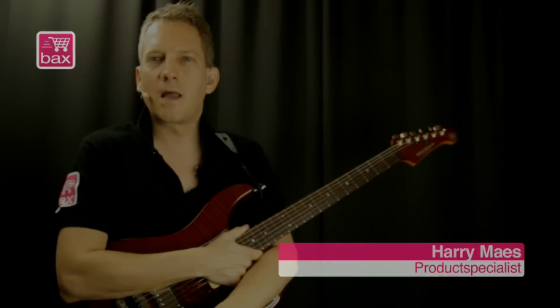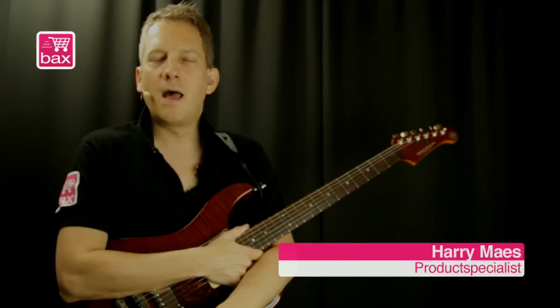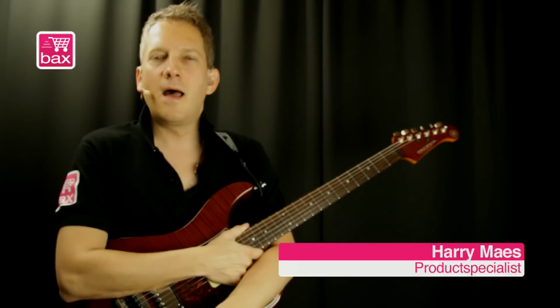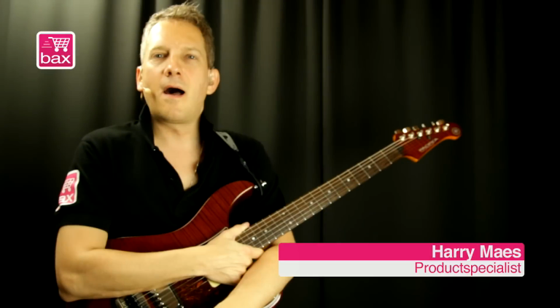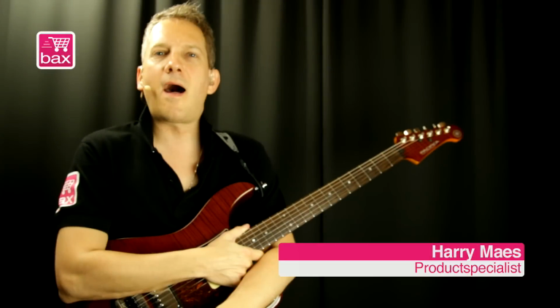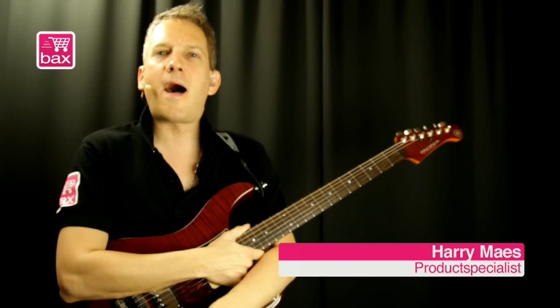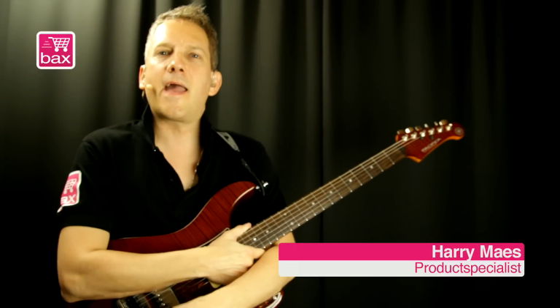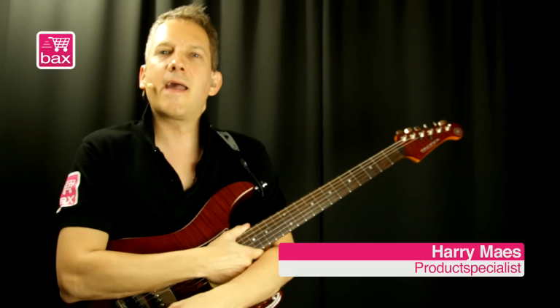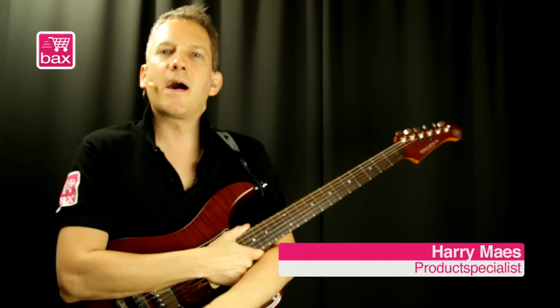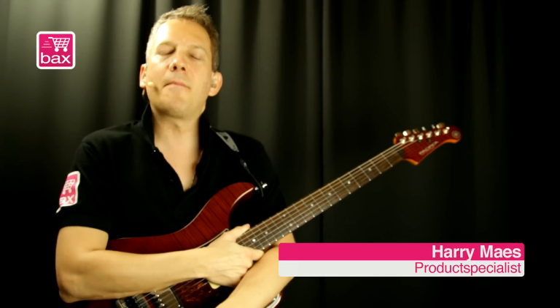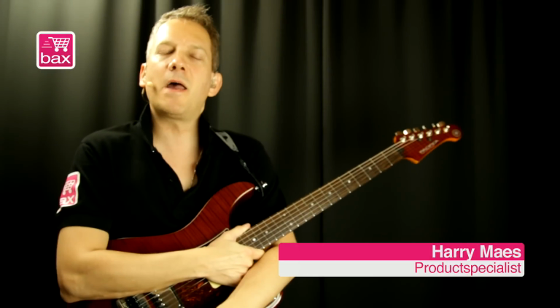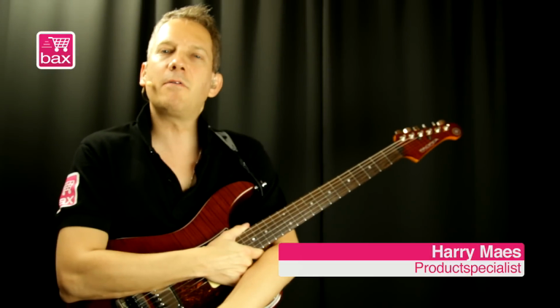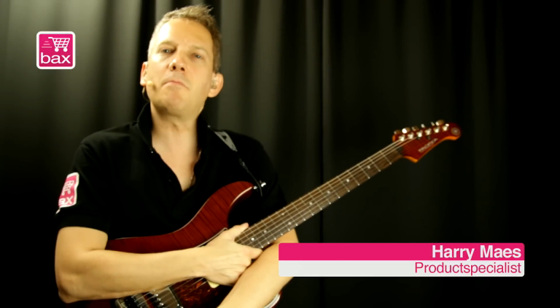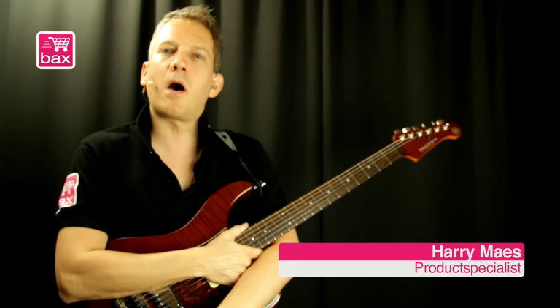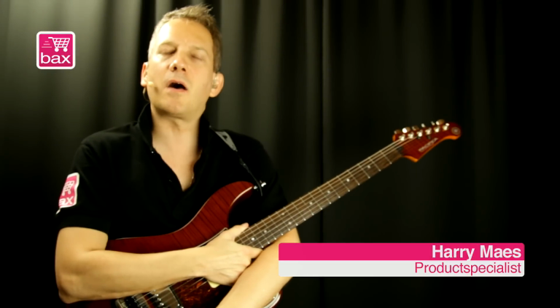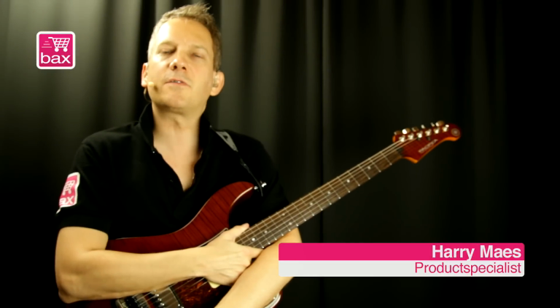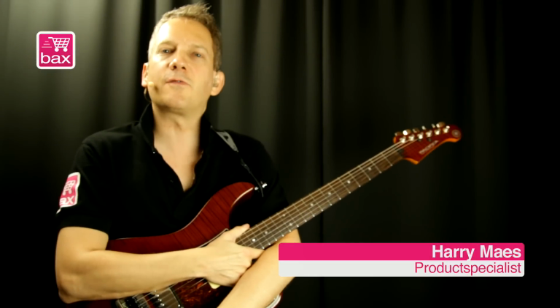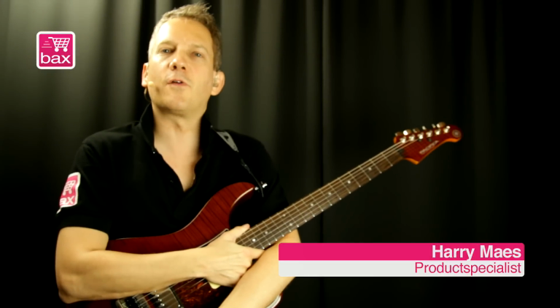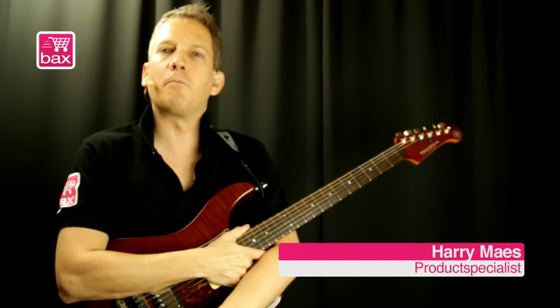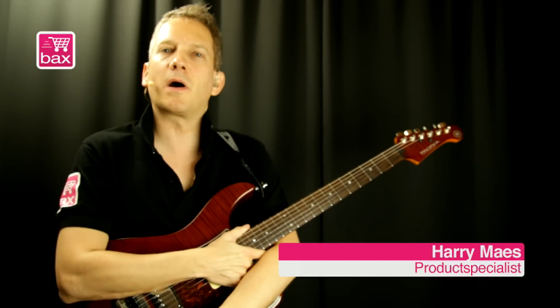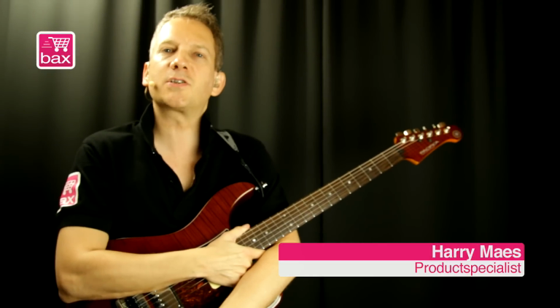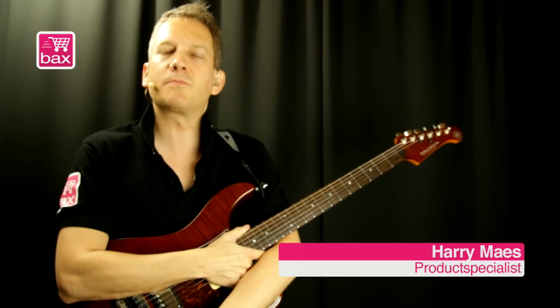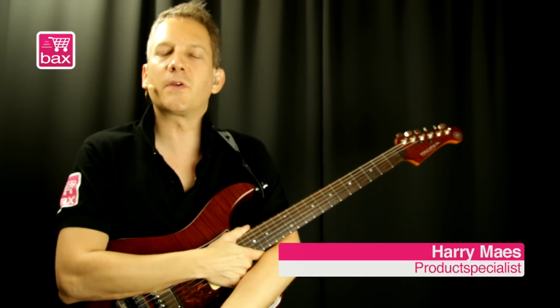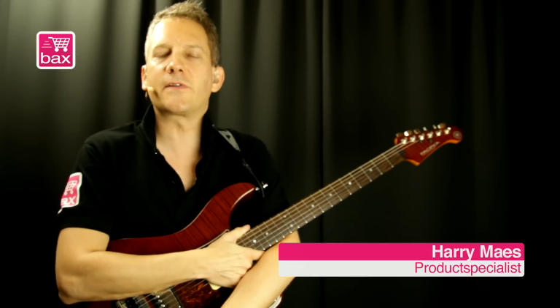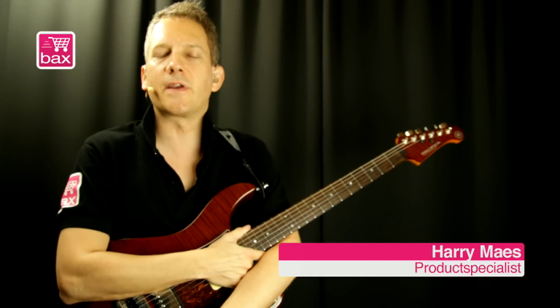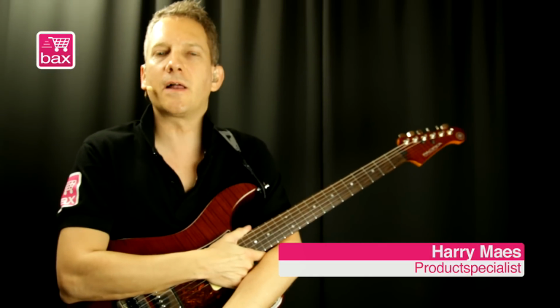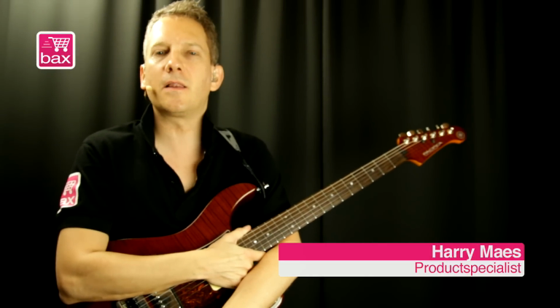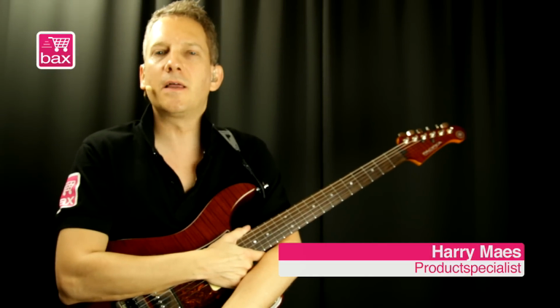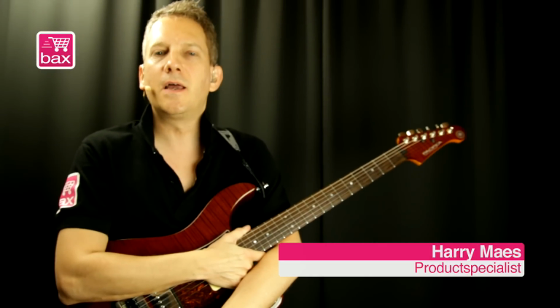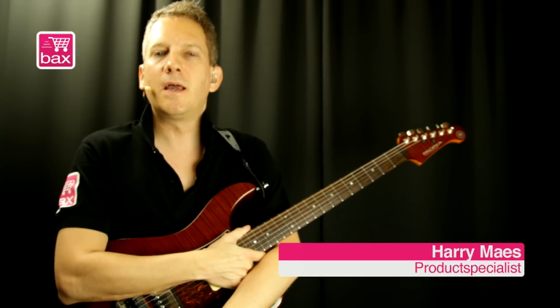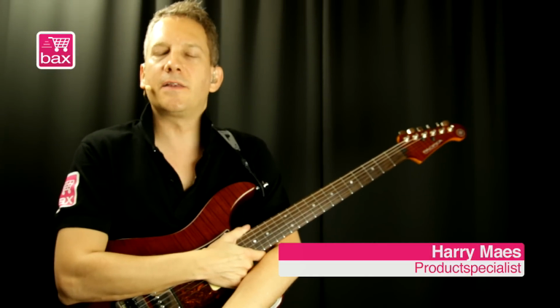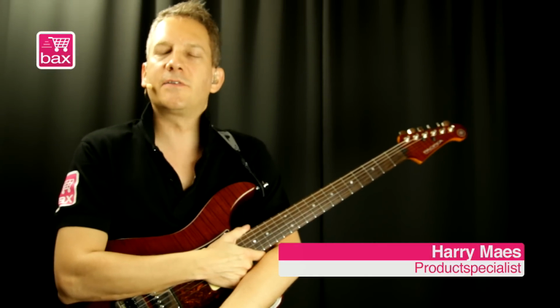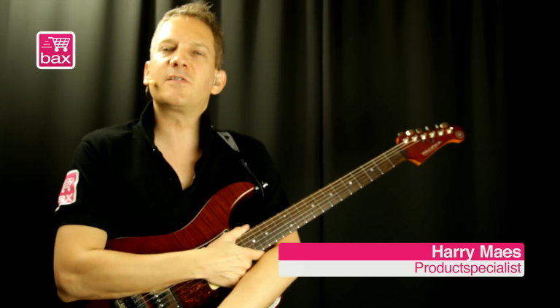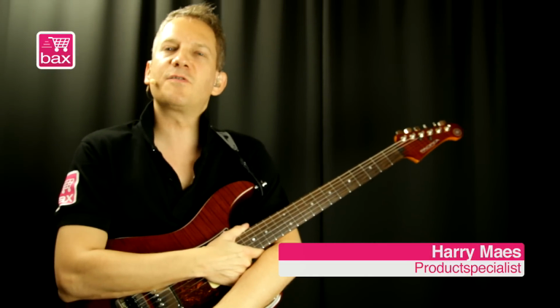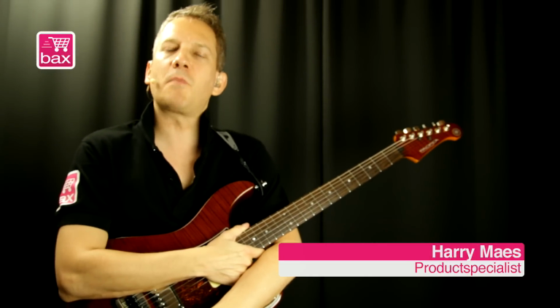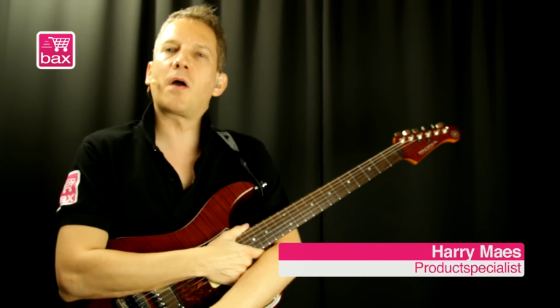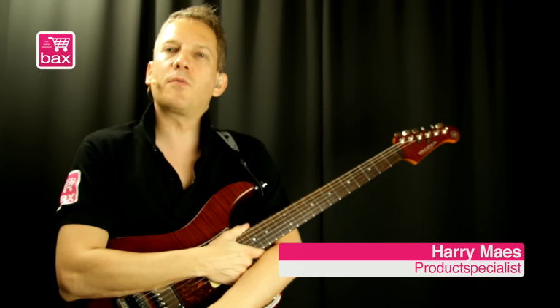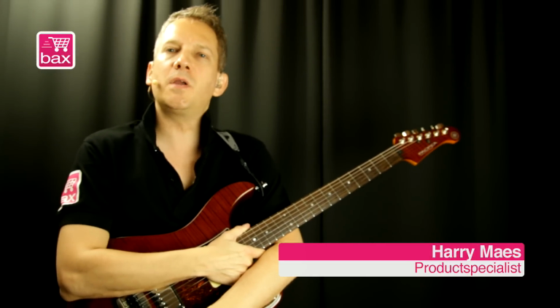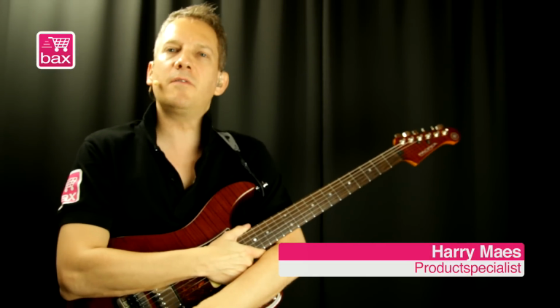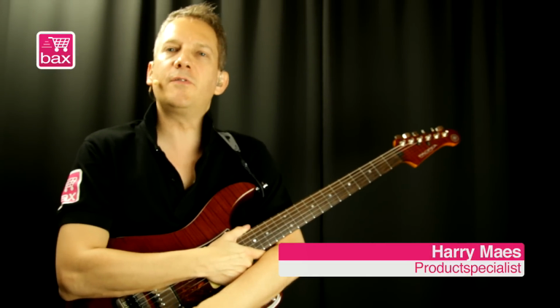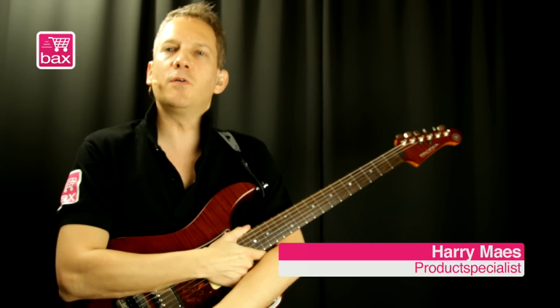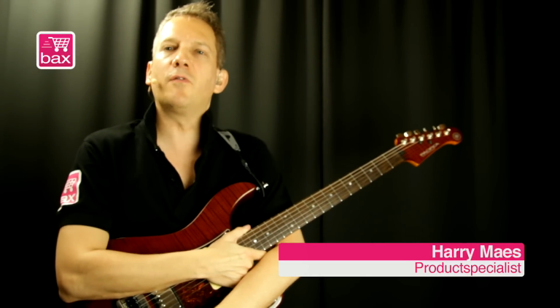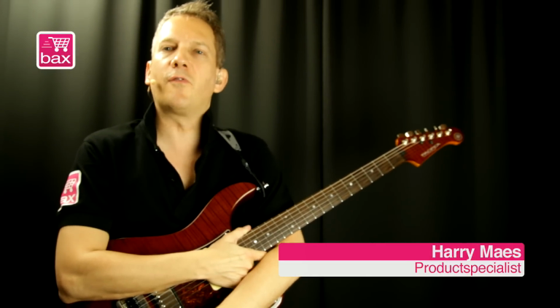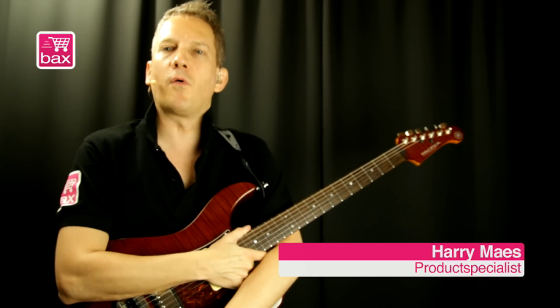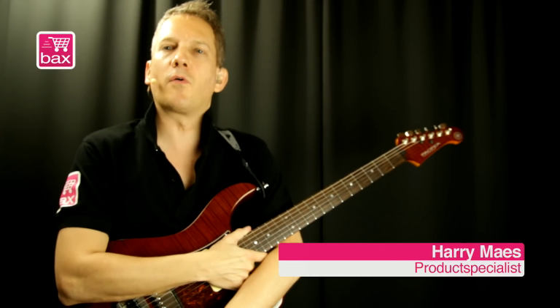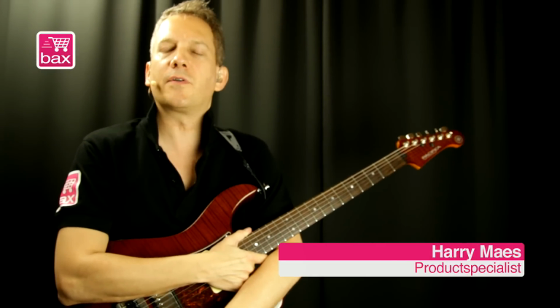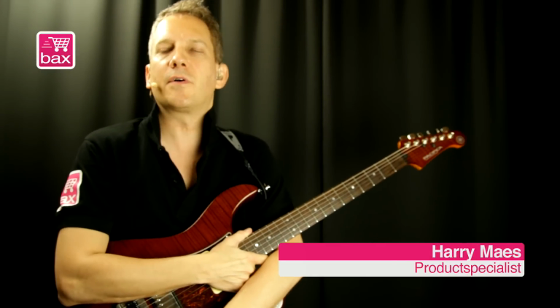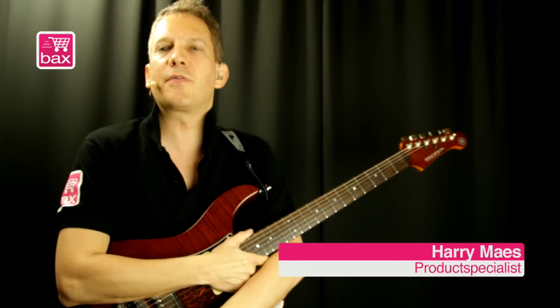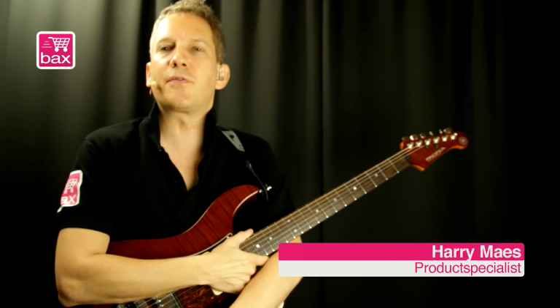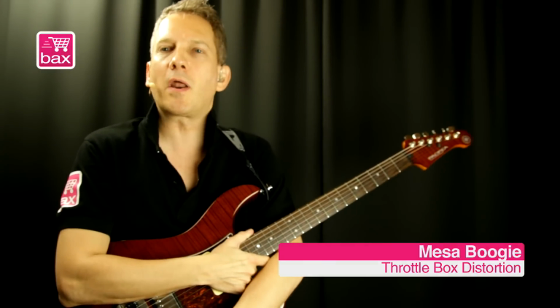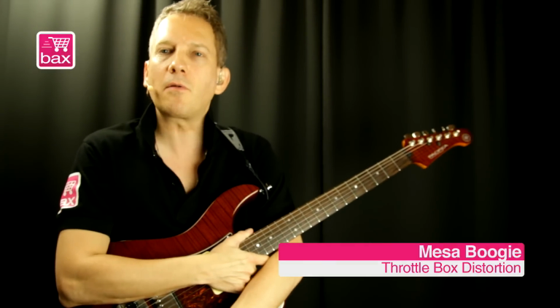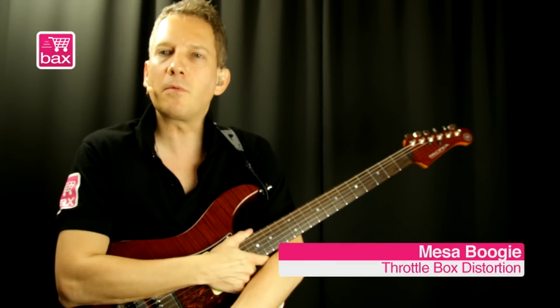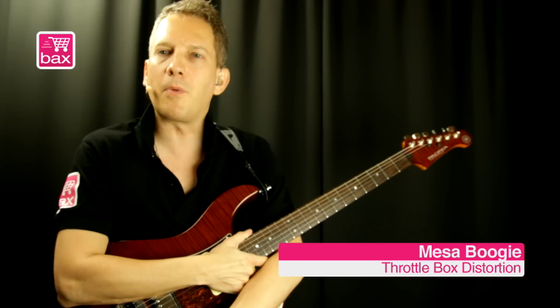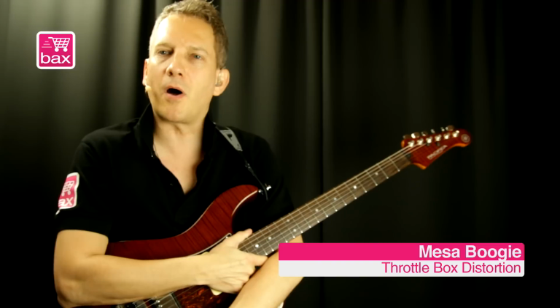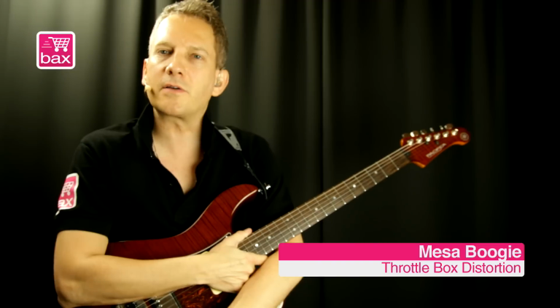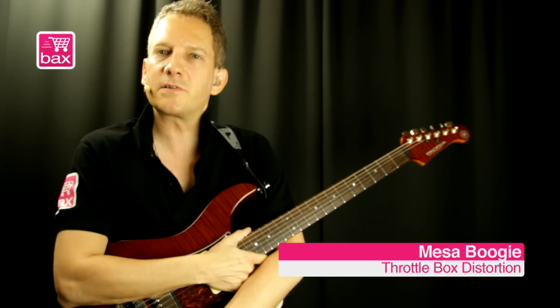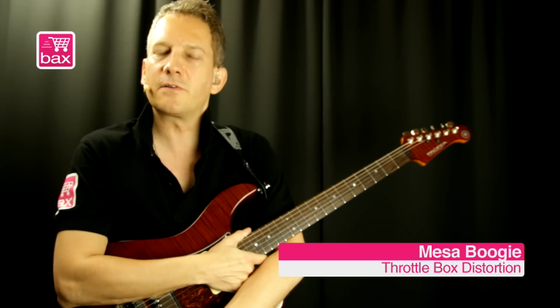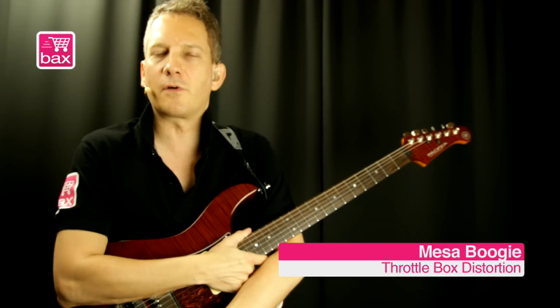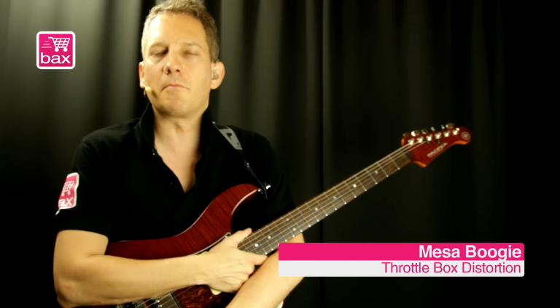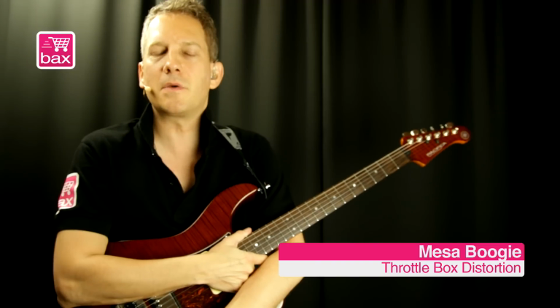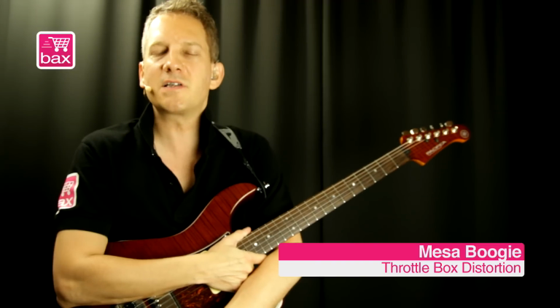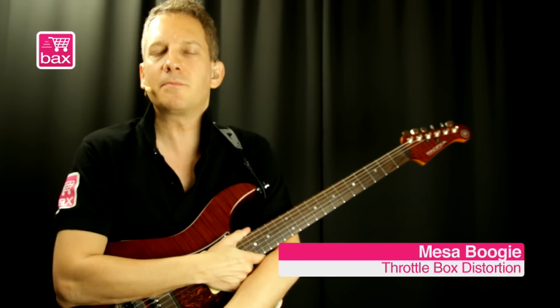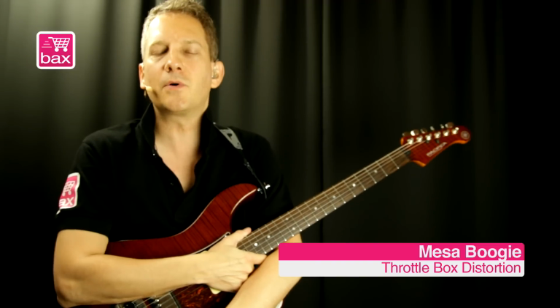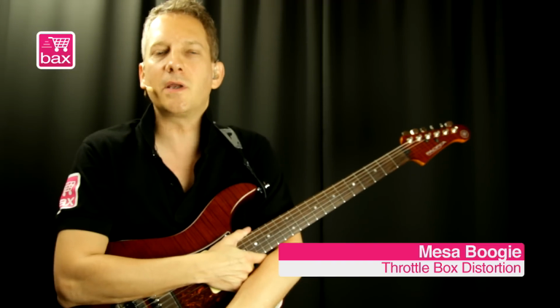Hi, I'm Harry Maas for Buckshop.nl, and this is my review for the Throttle Box from Mesa Boogie.